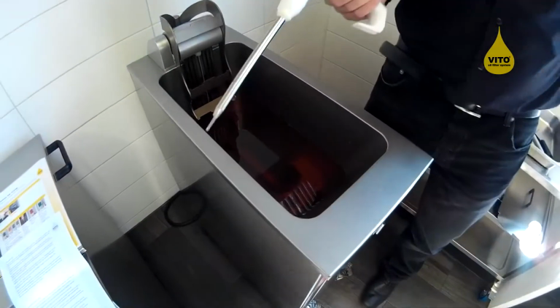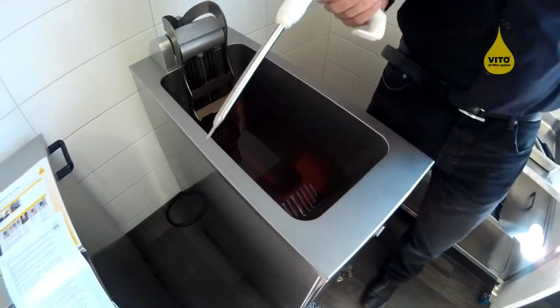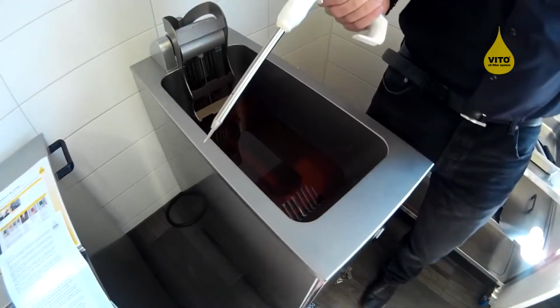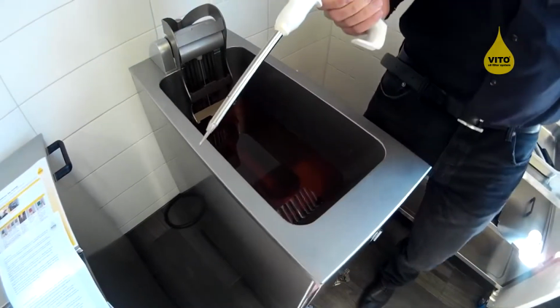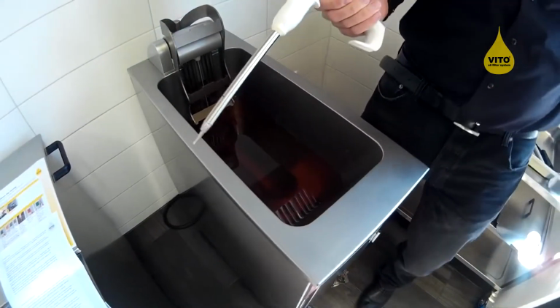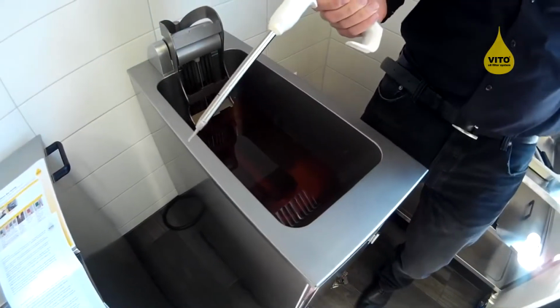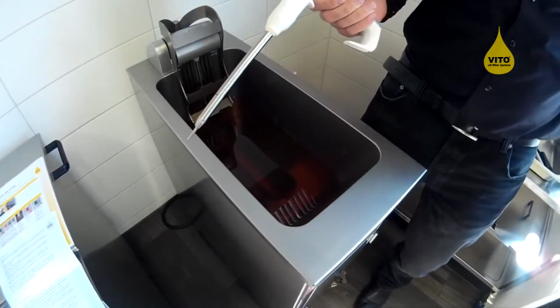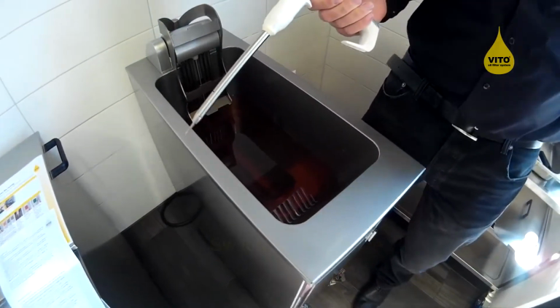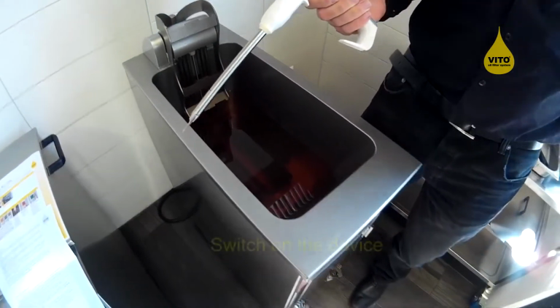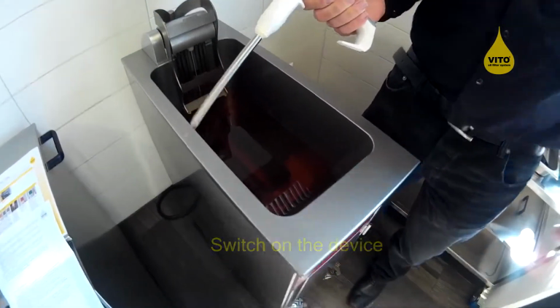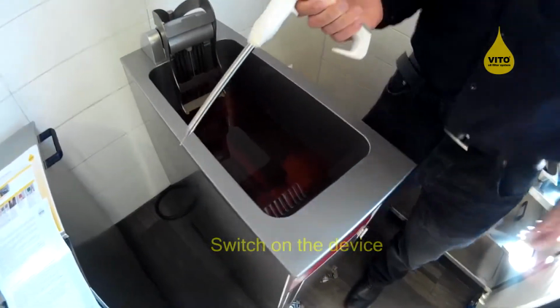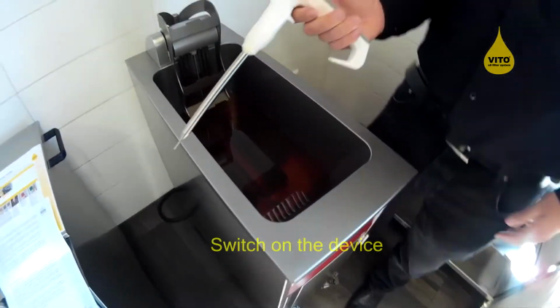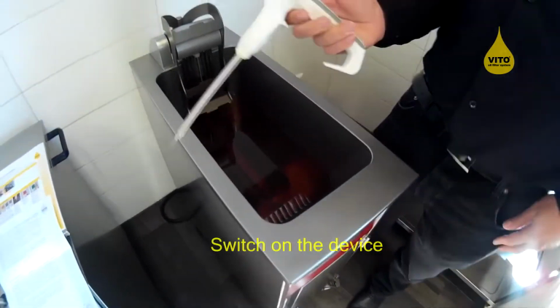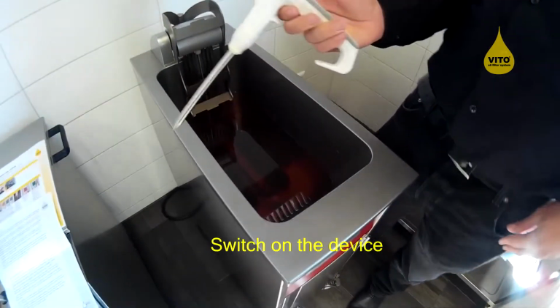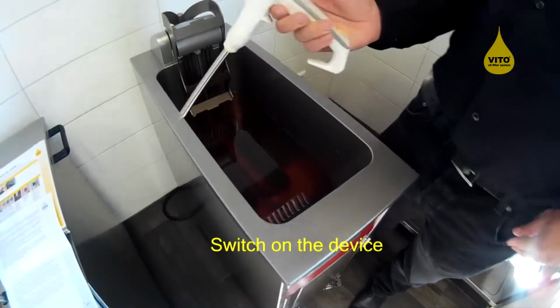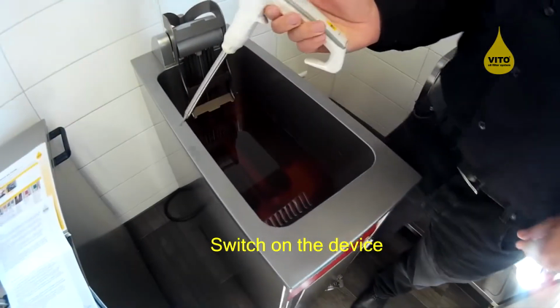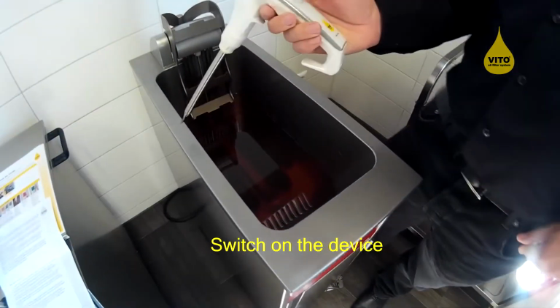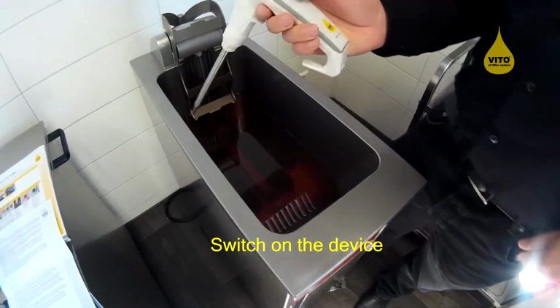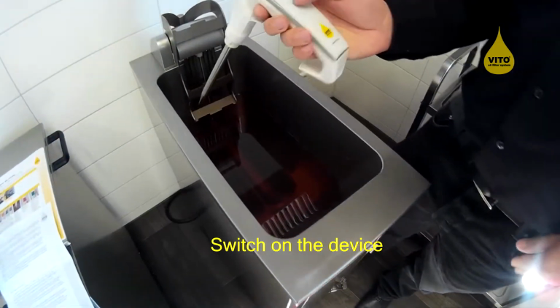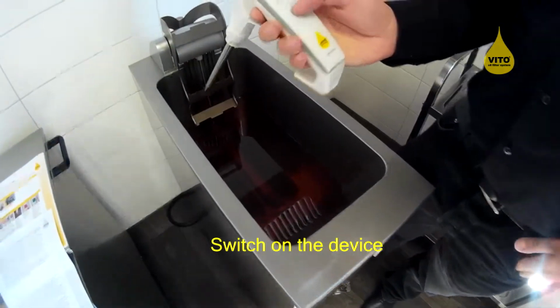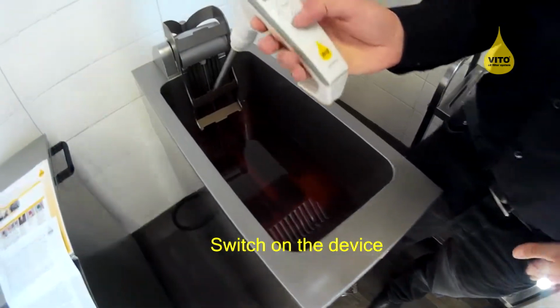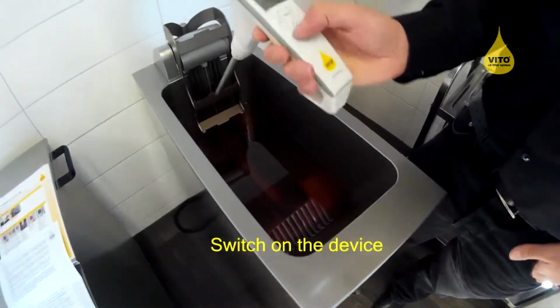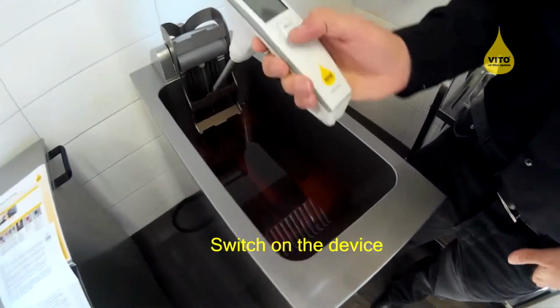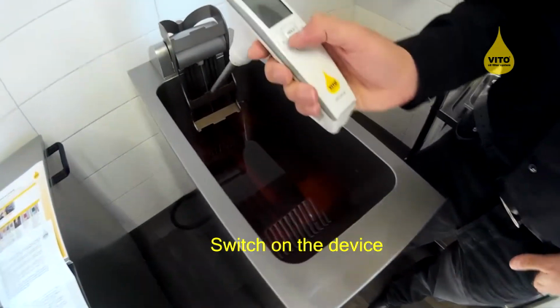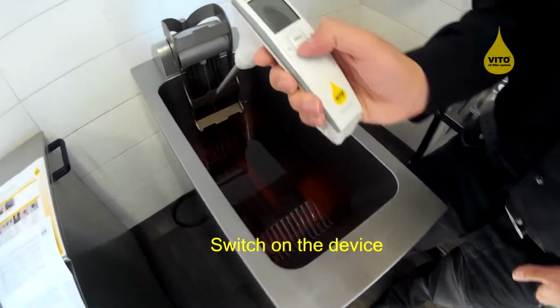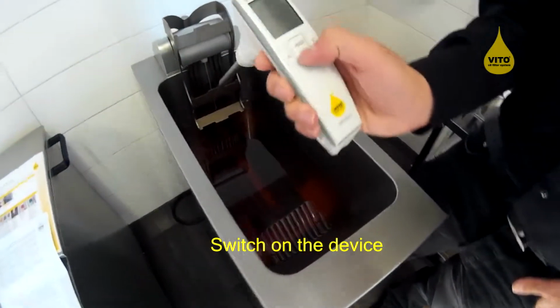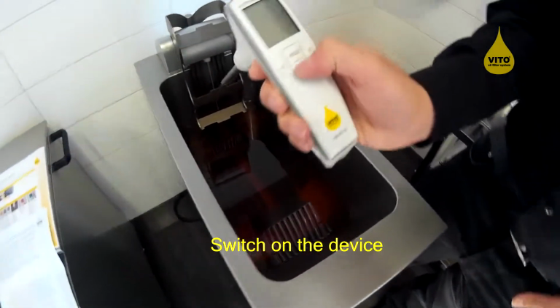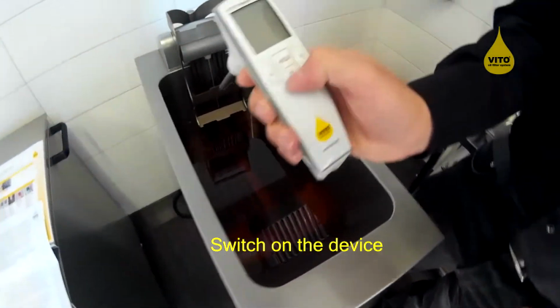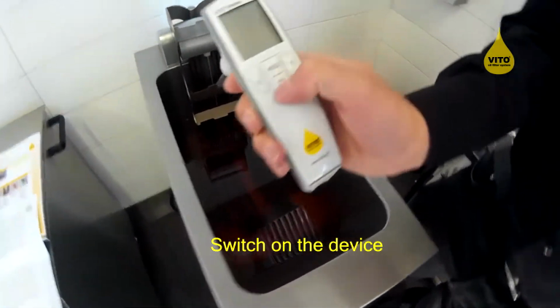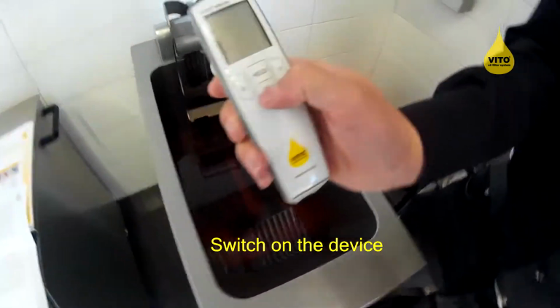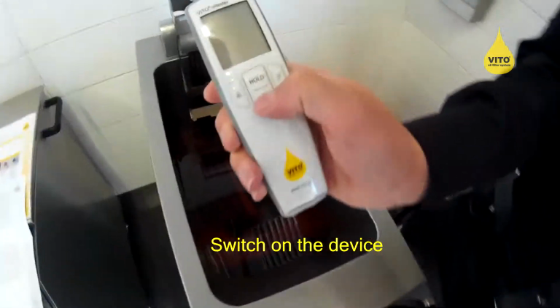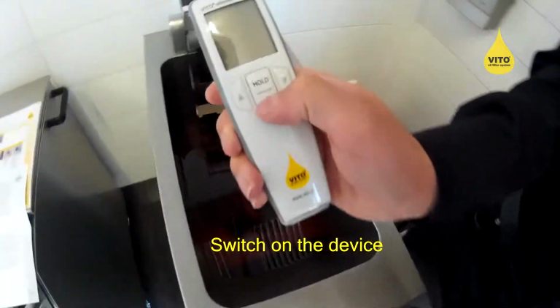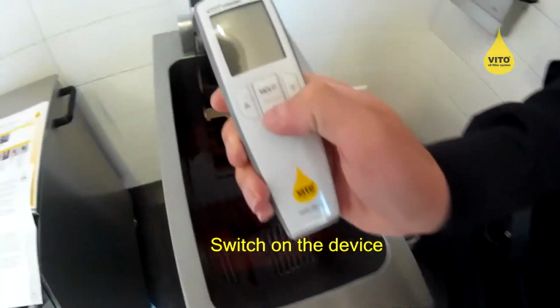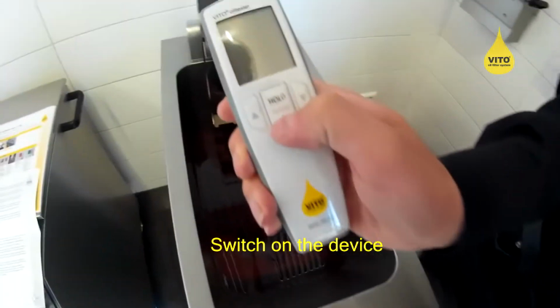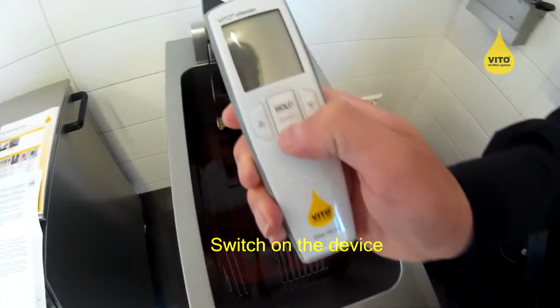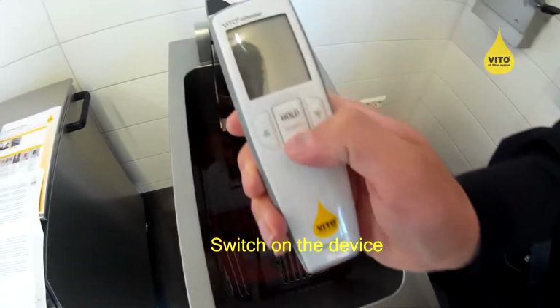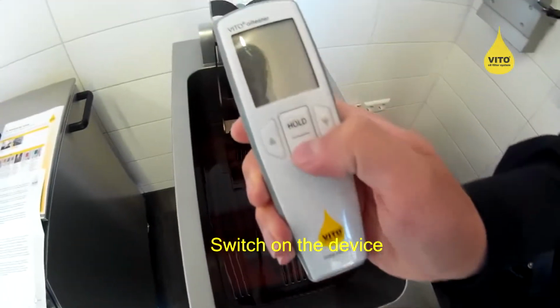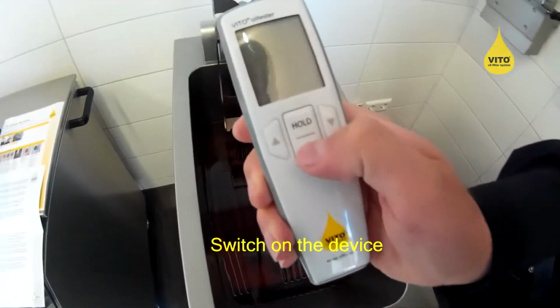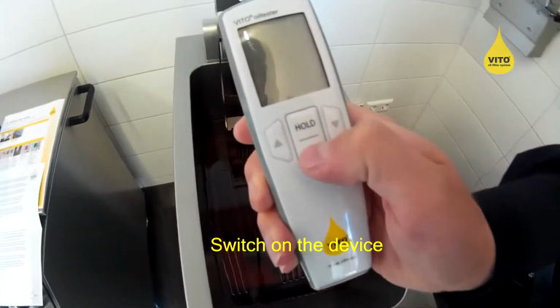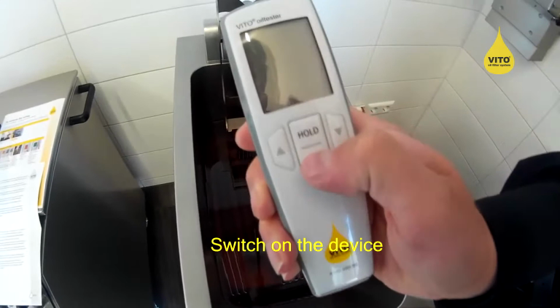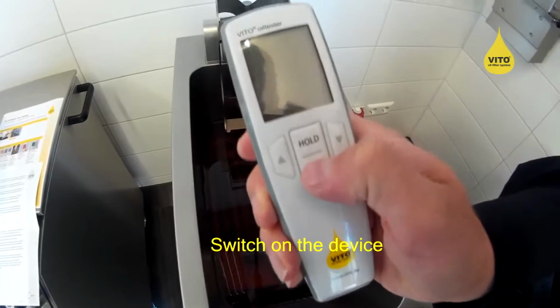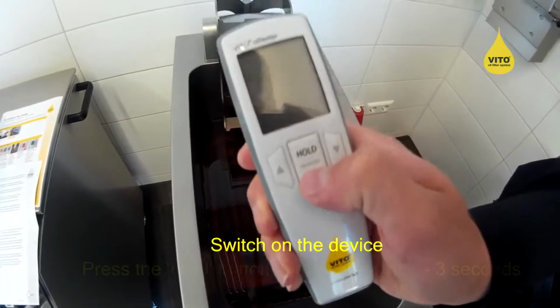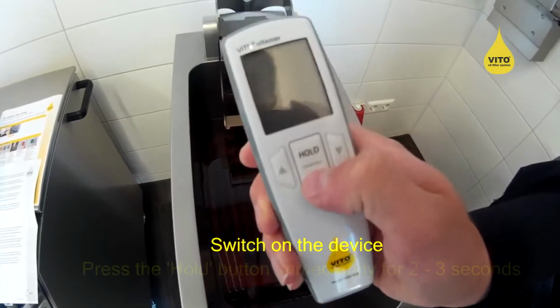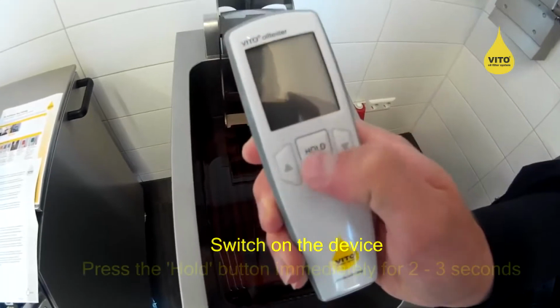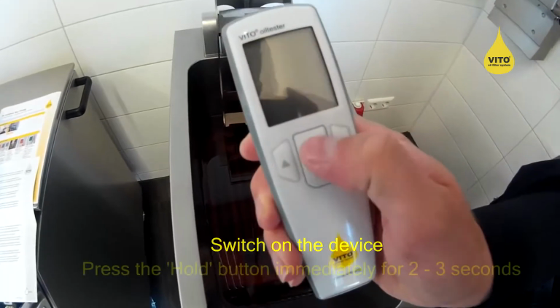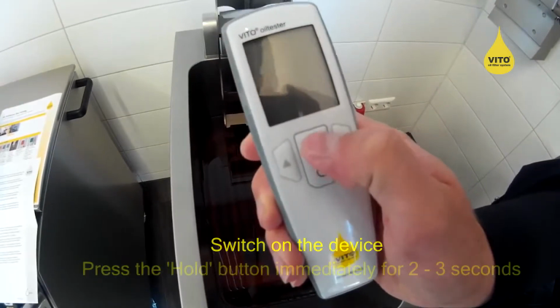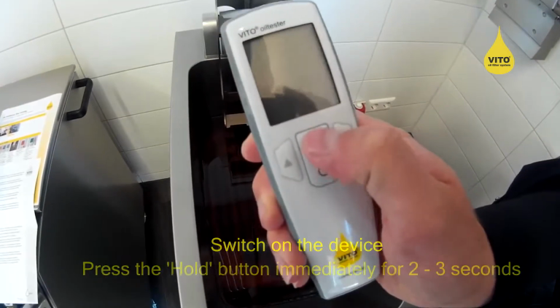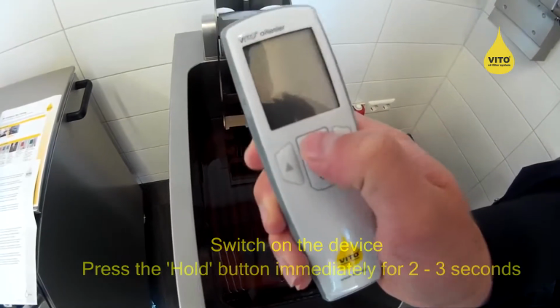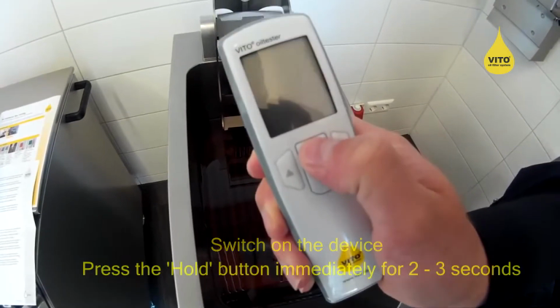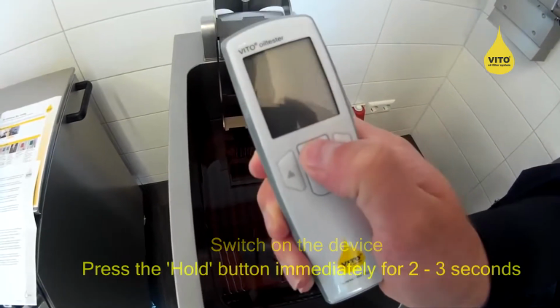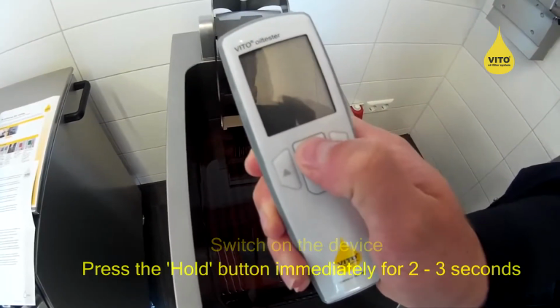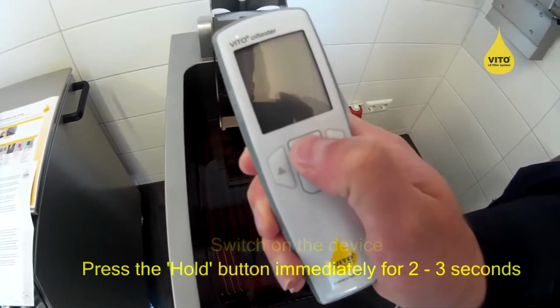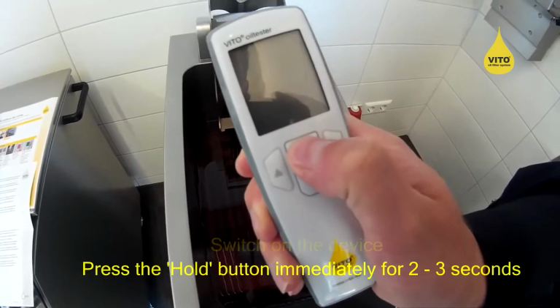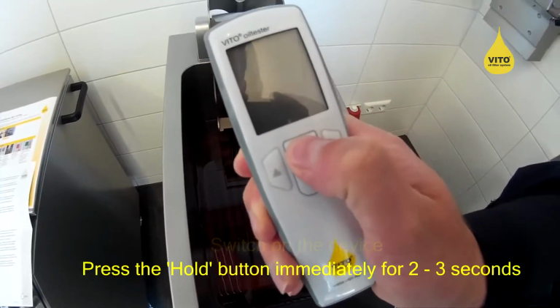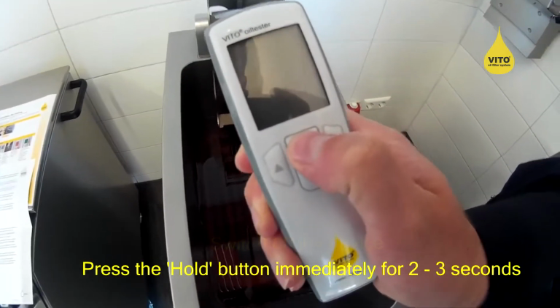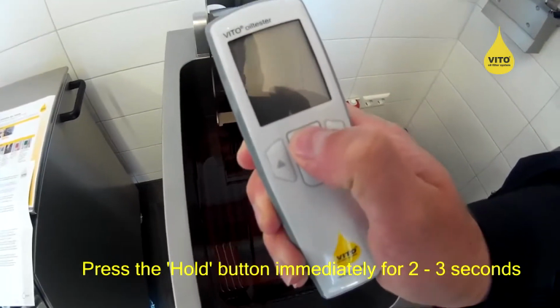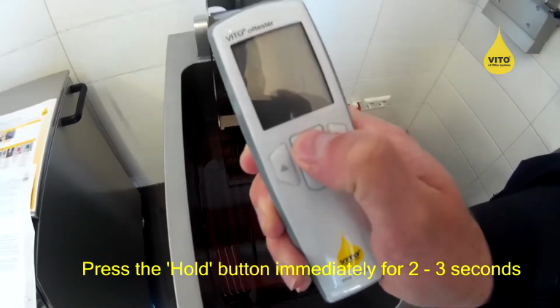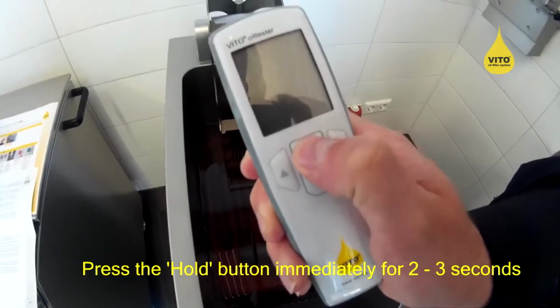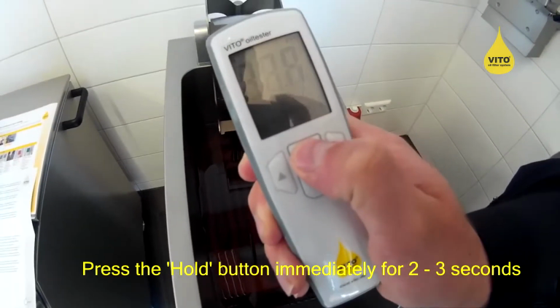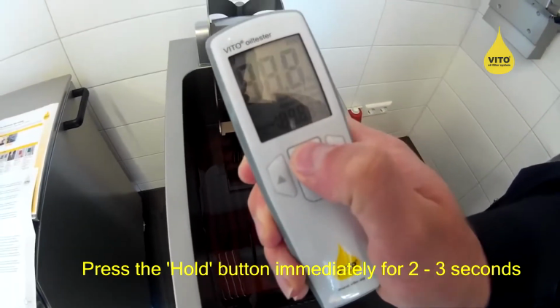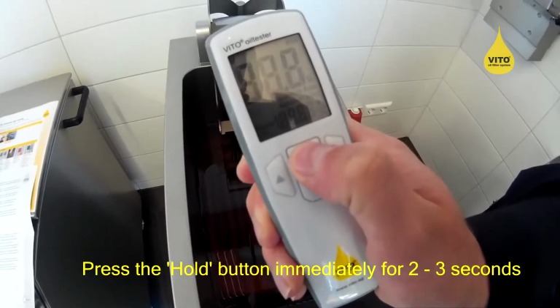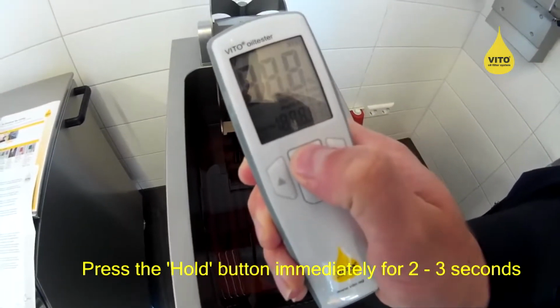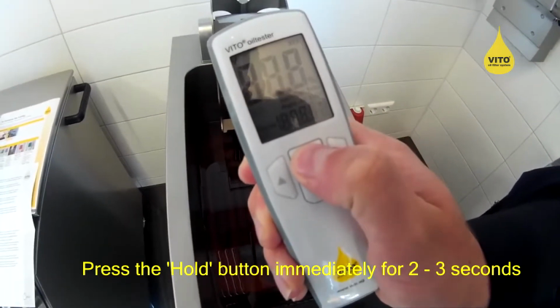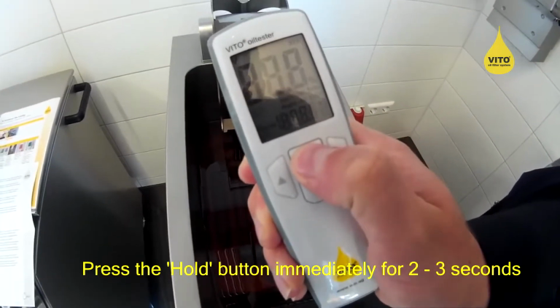Secondly, I switch on the device and immediately press the hold button for 2-3 seconds.